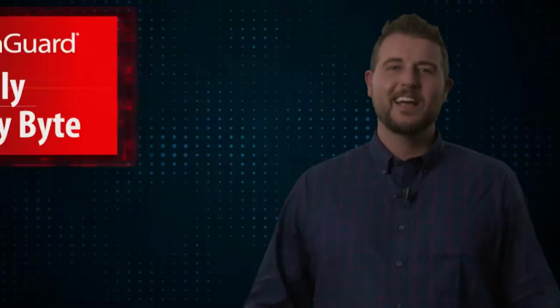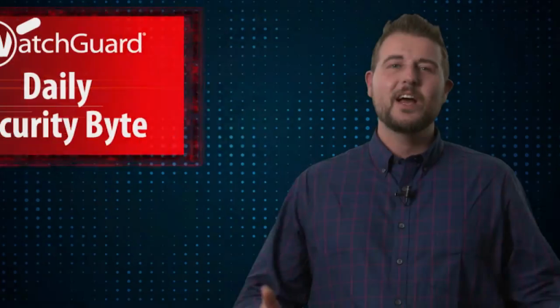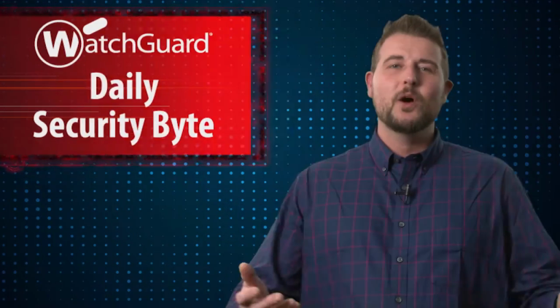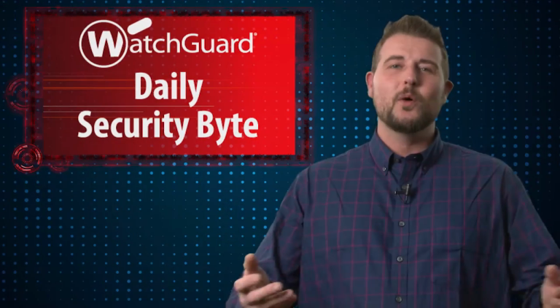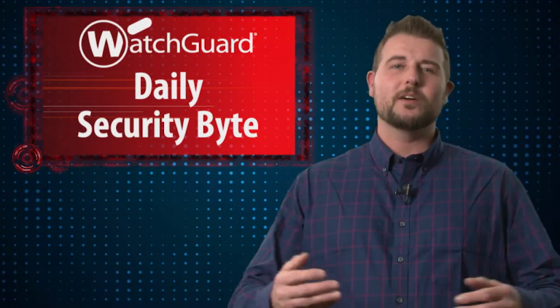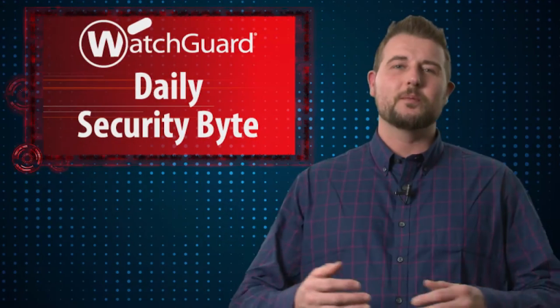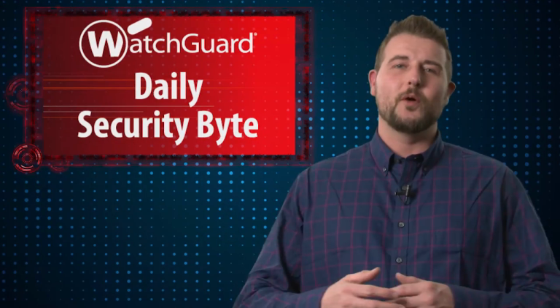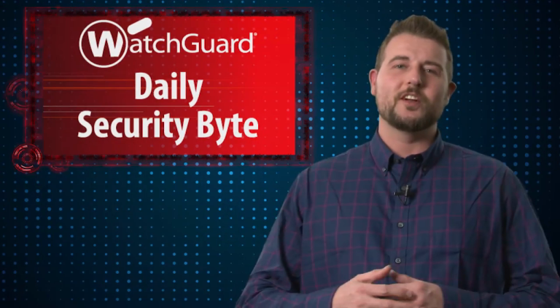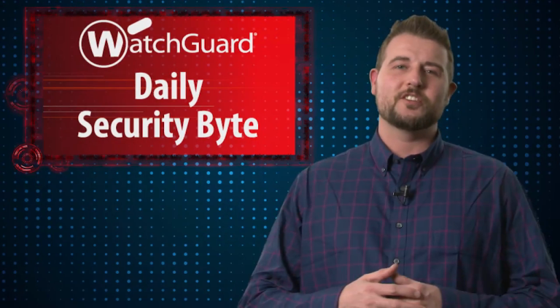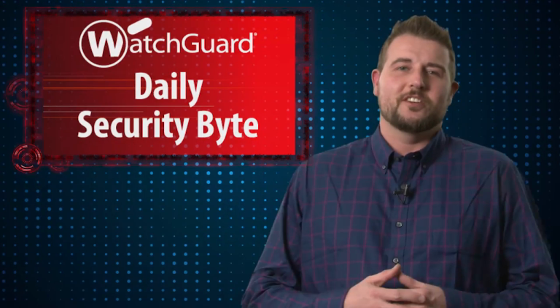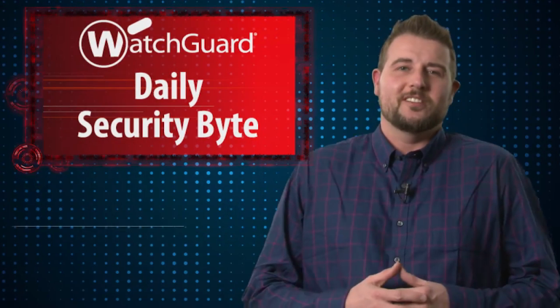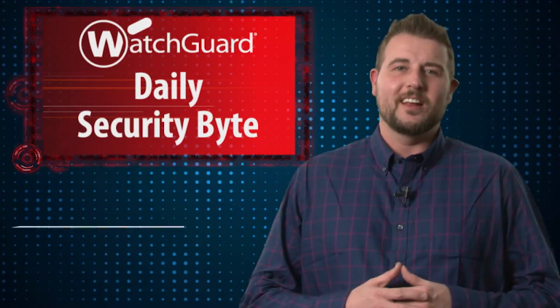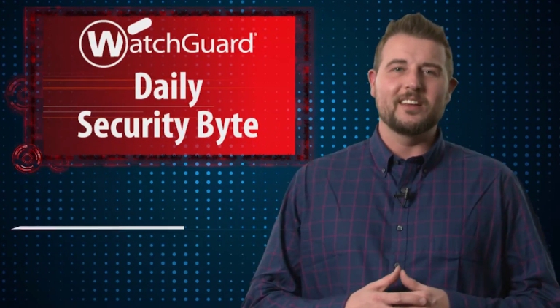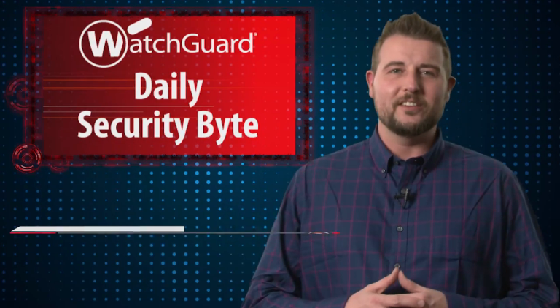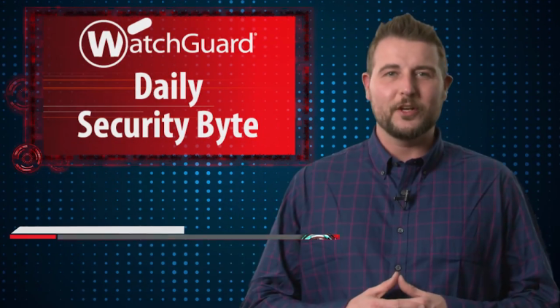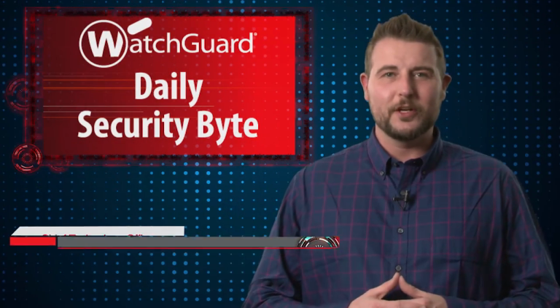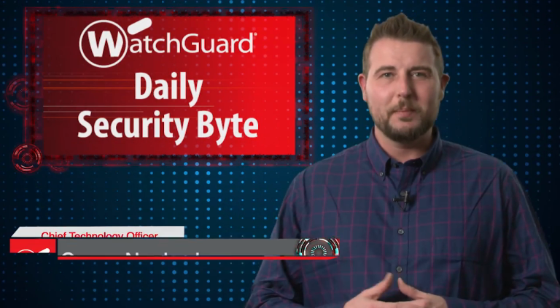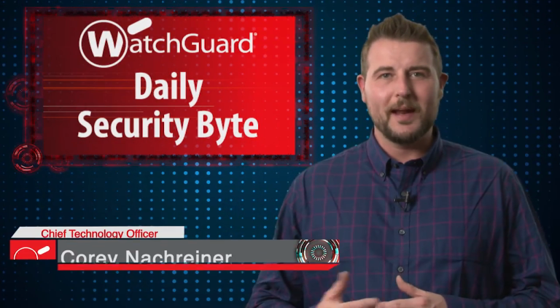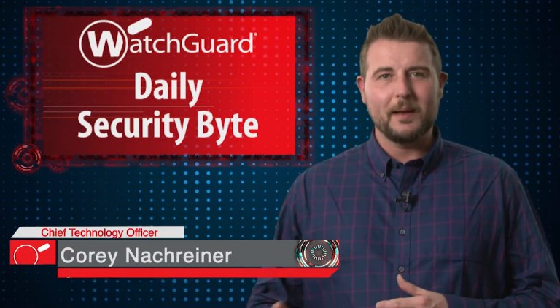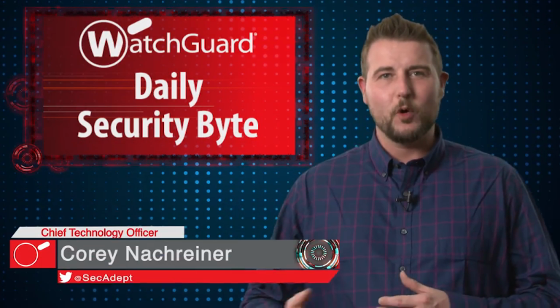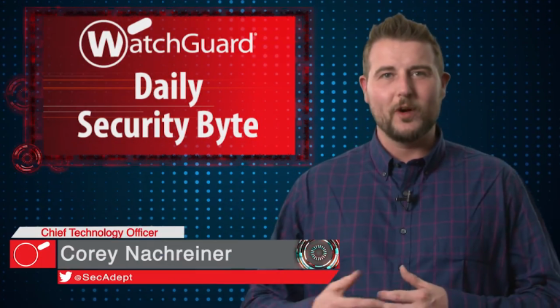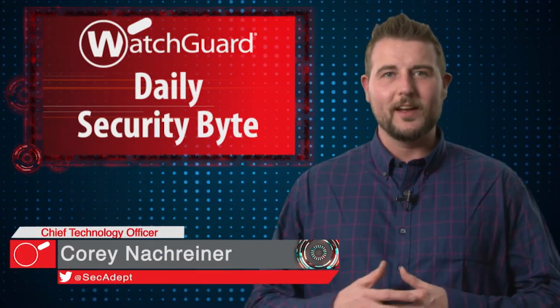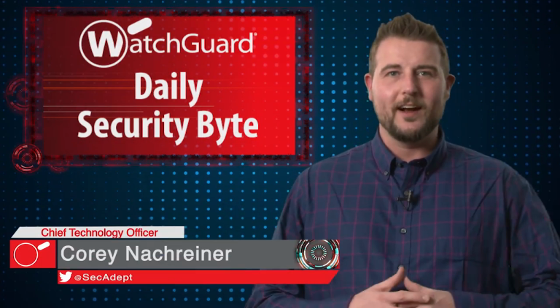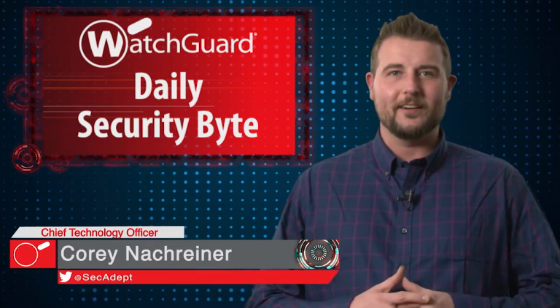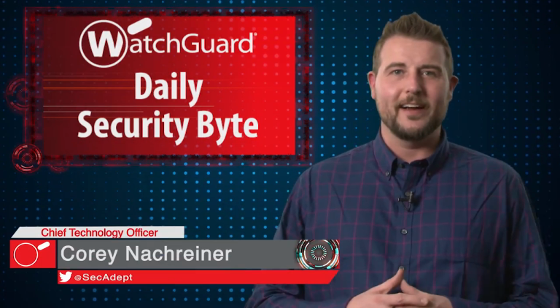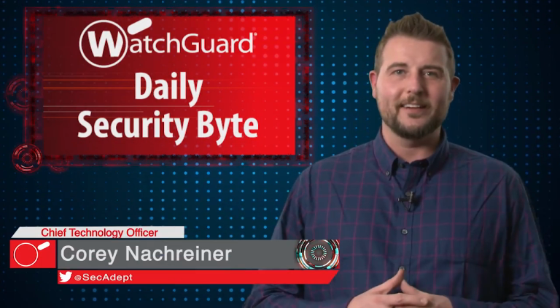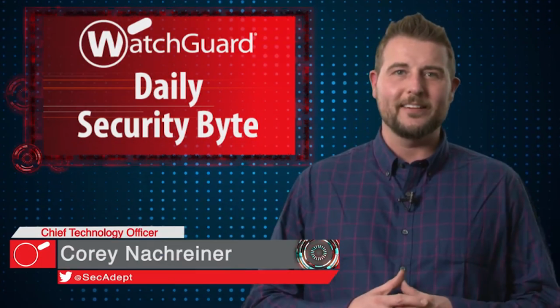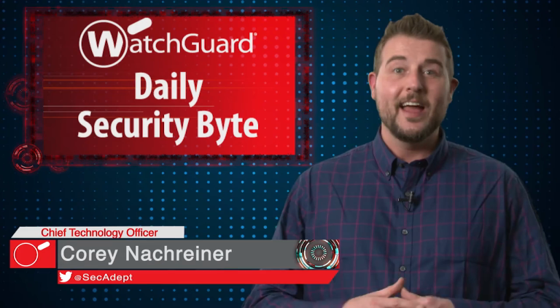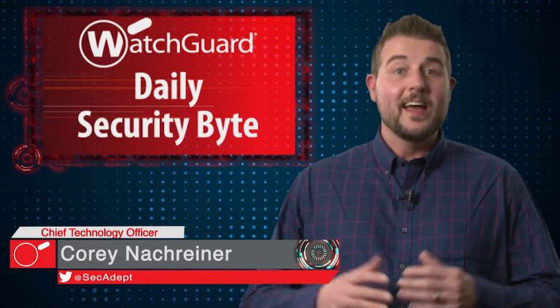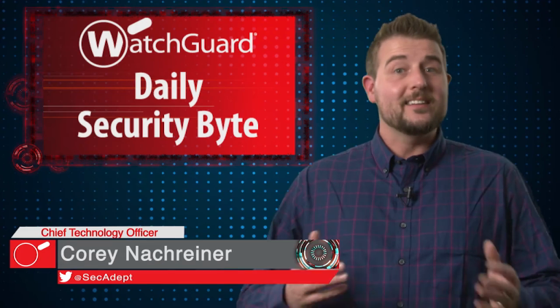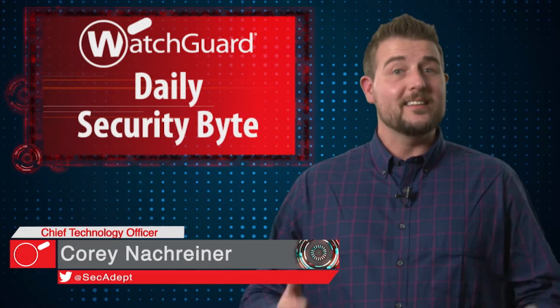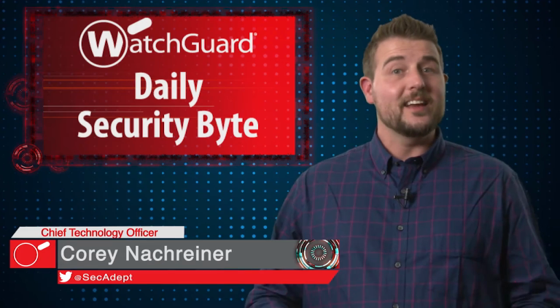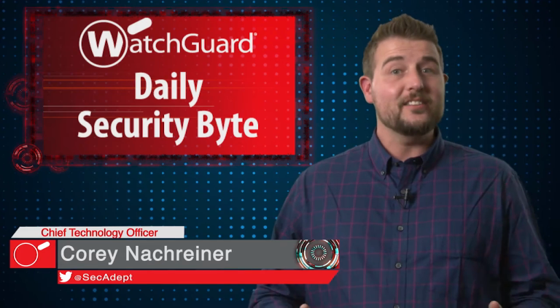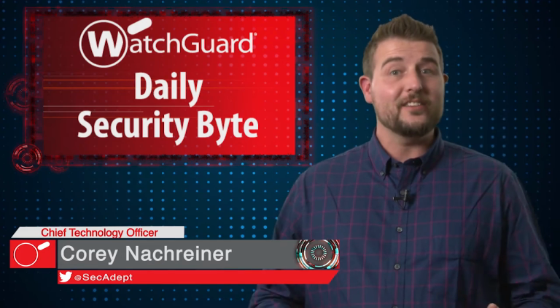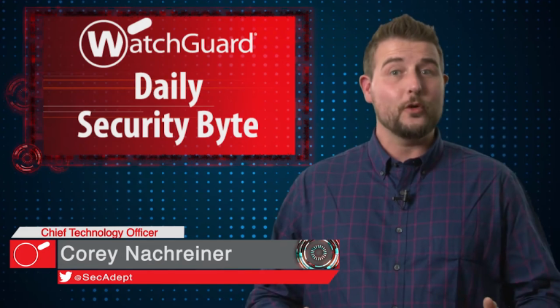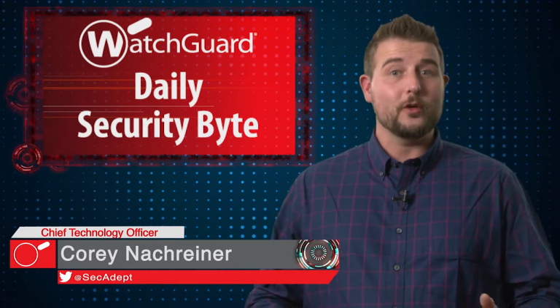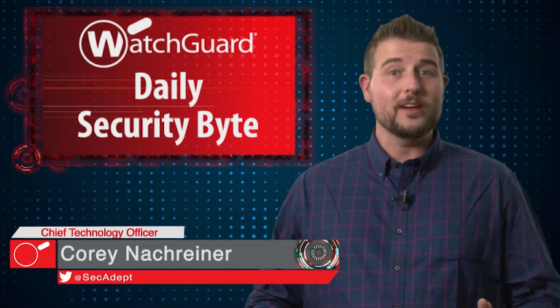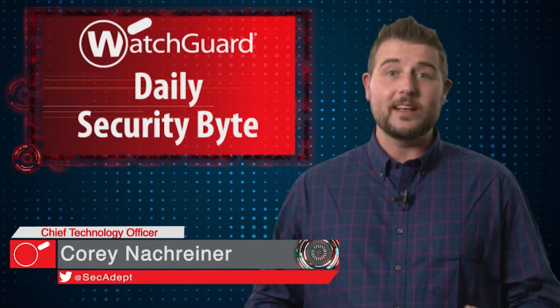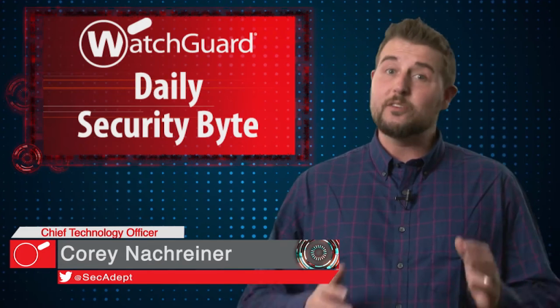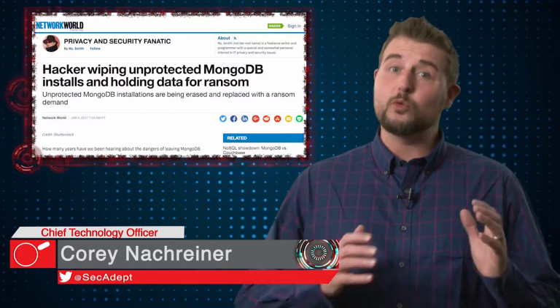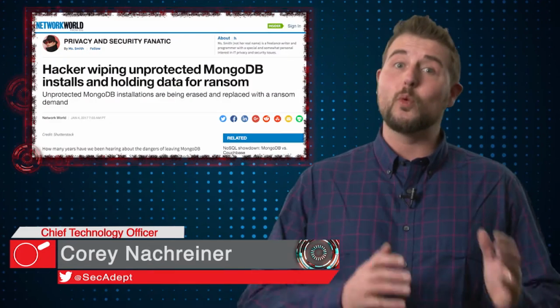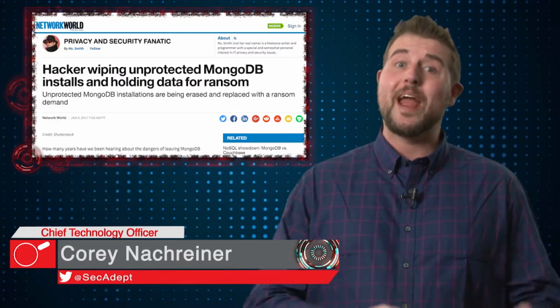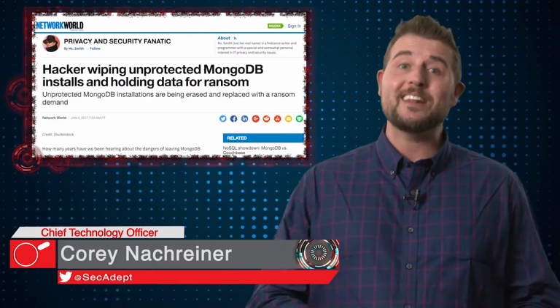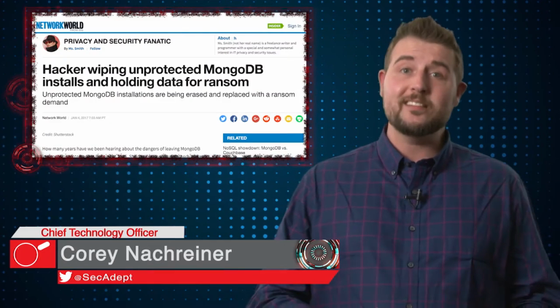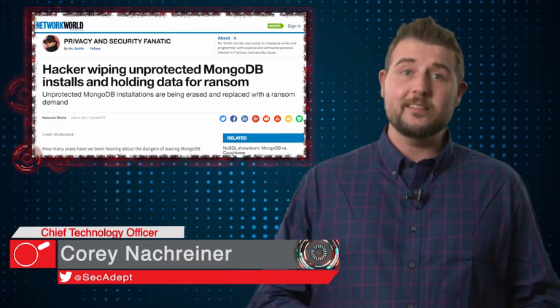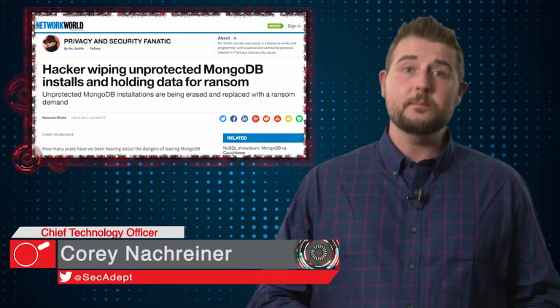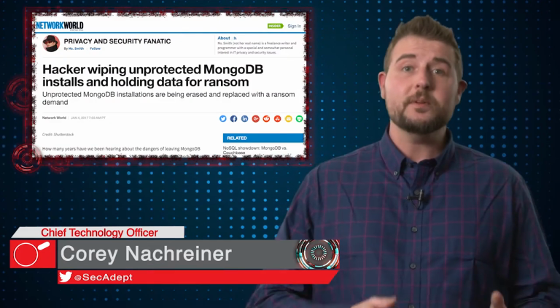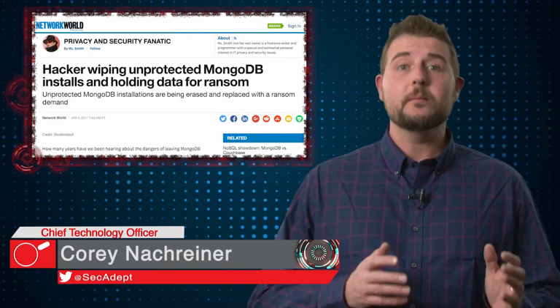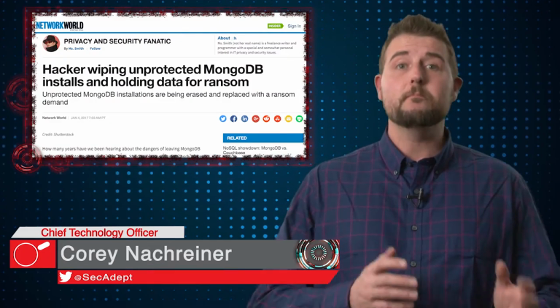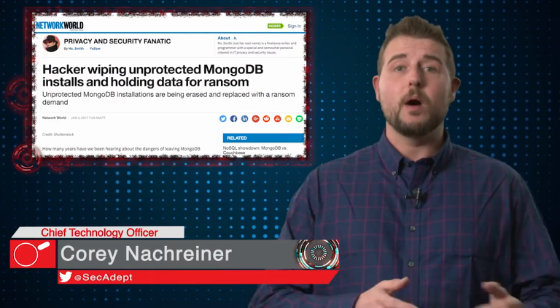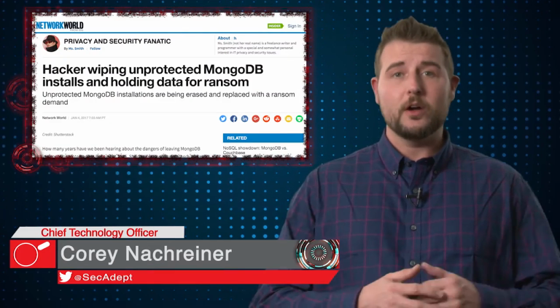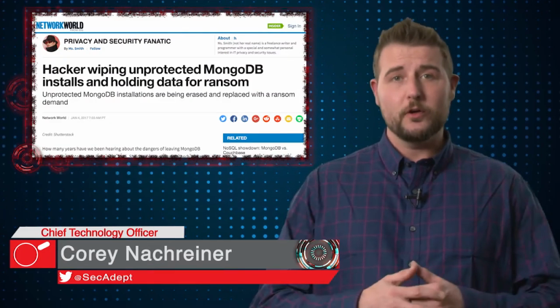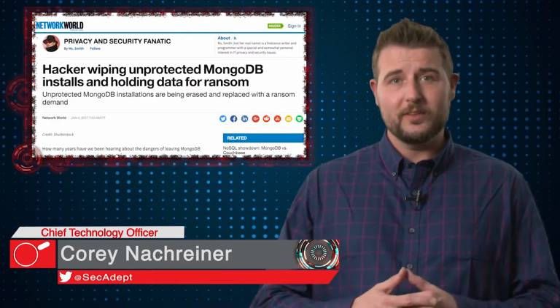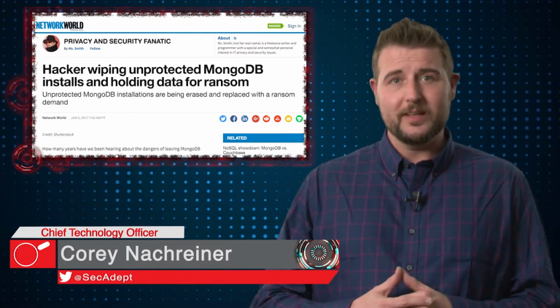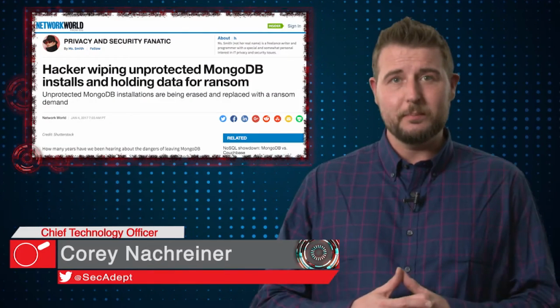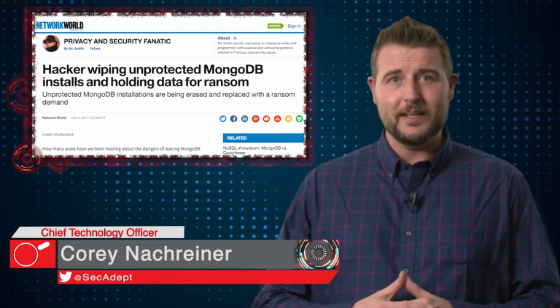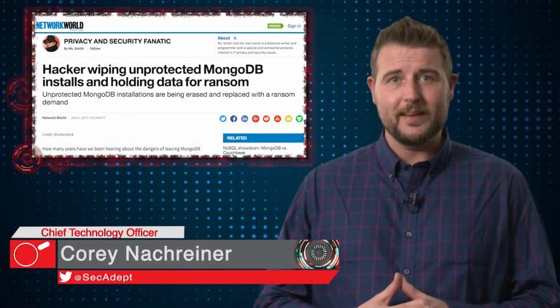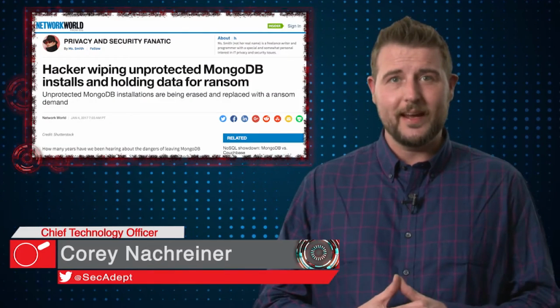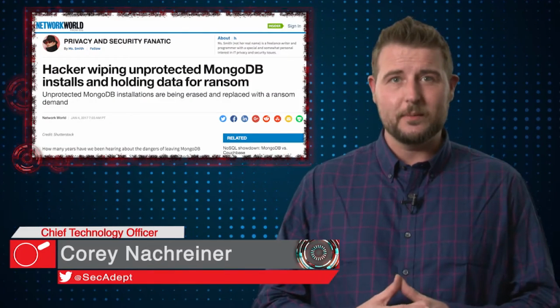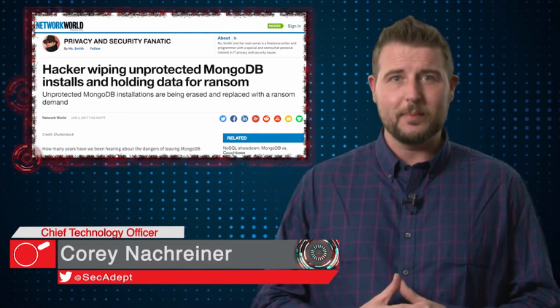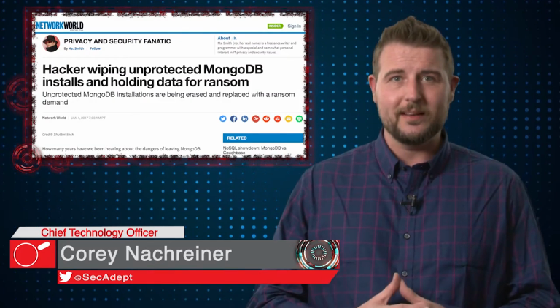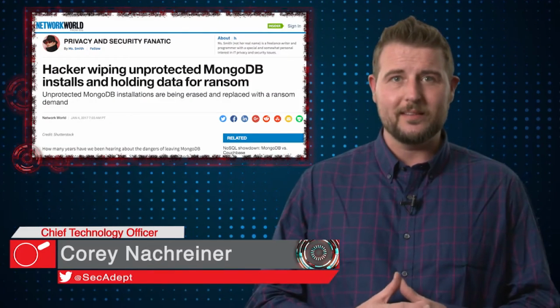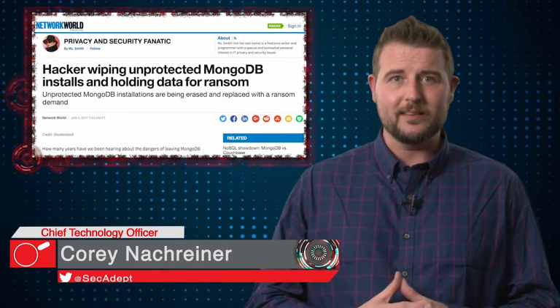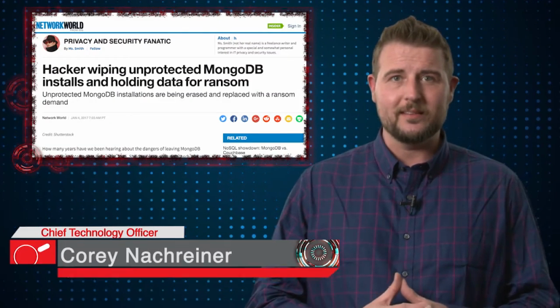Welcome to WatchGuard's Daily Security Byte, I'm Cory Knockreiner. Today's story is Ransomed MongoDB Databases.